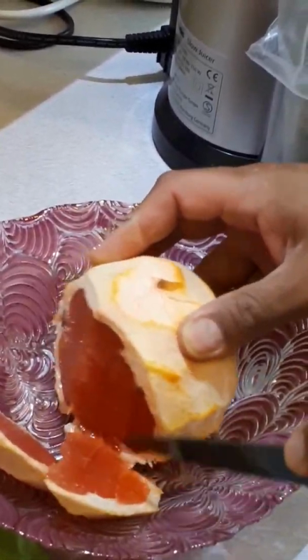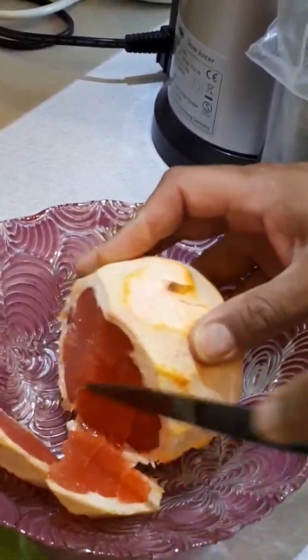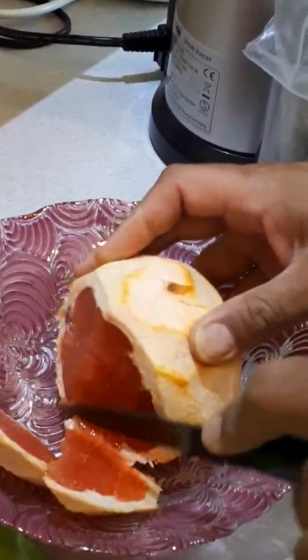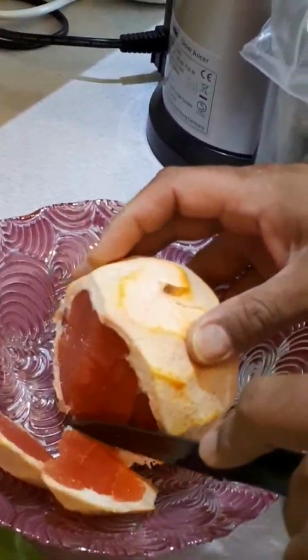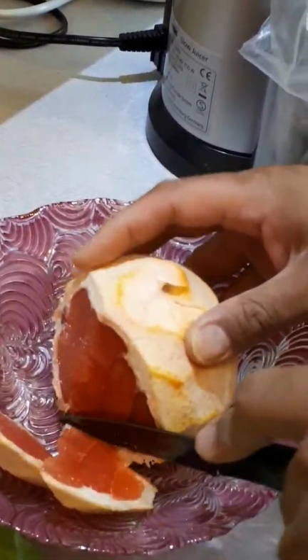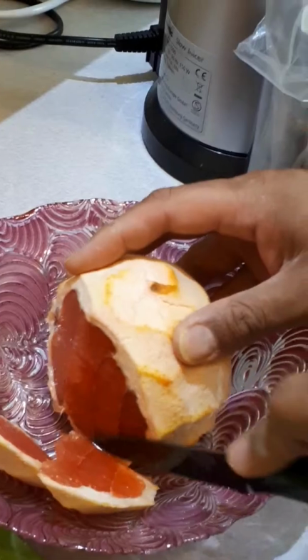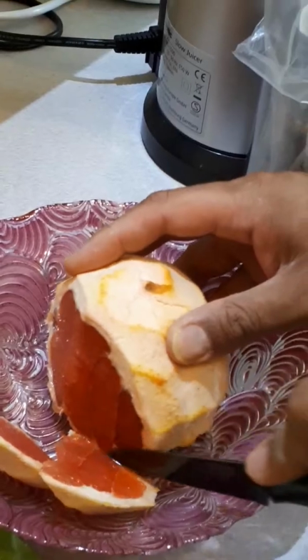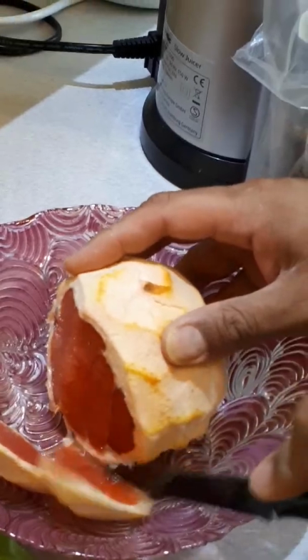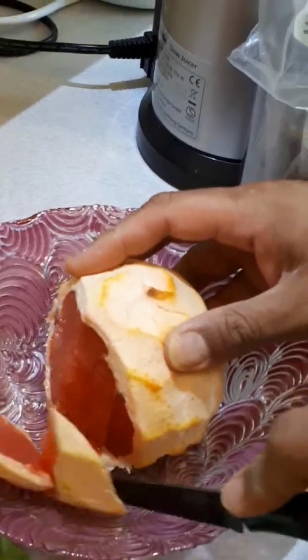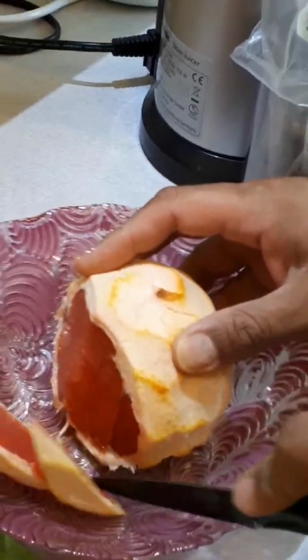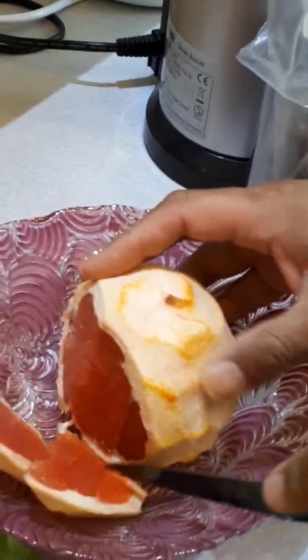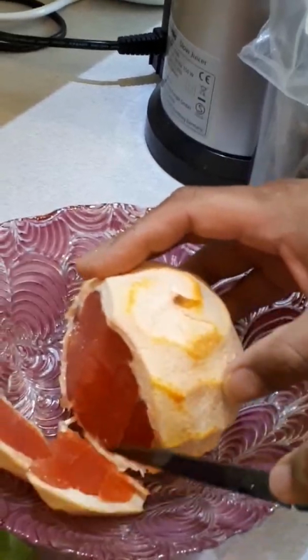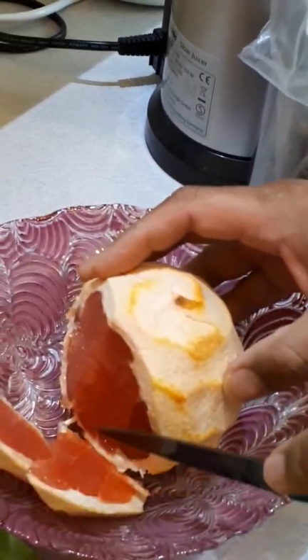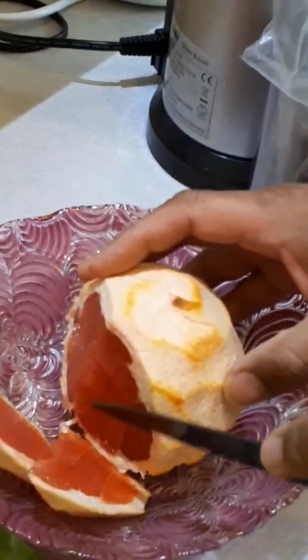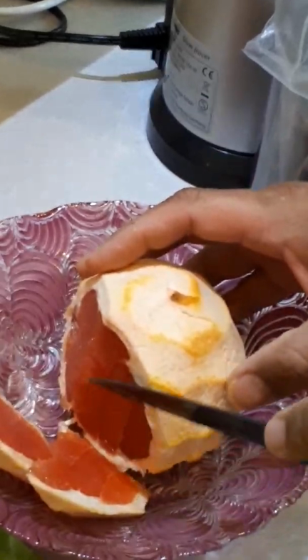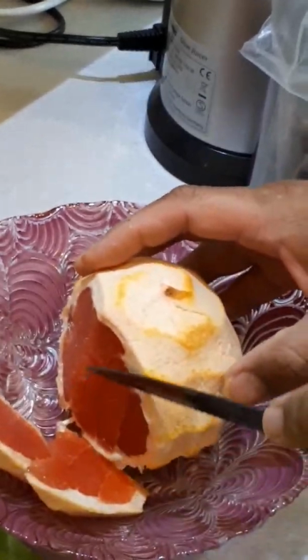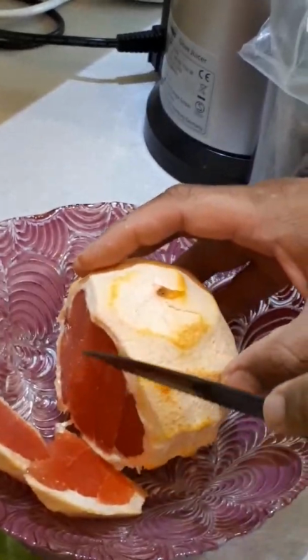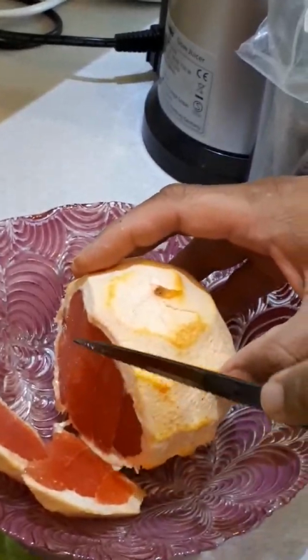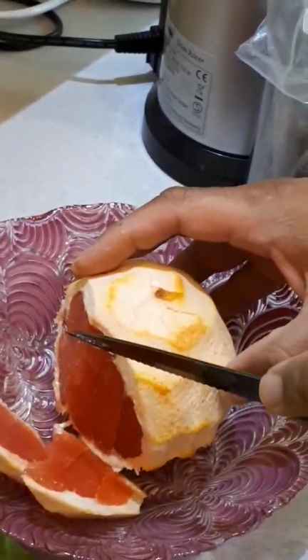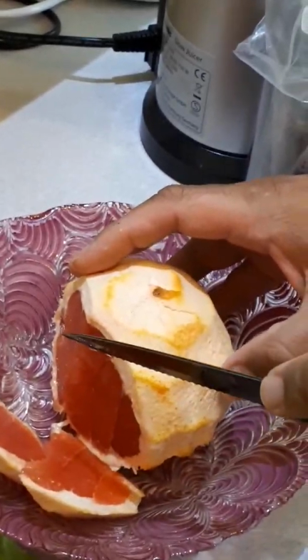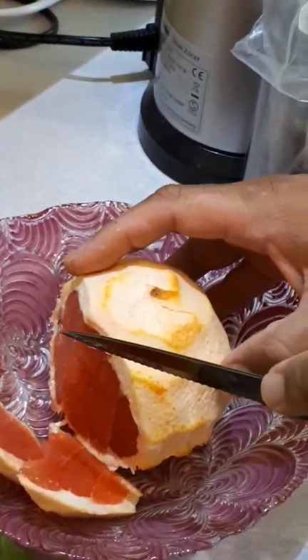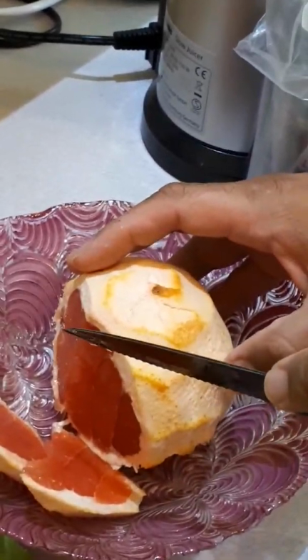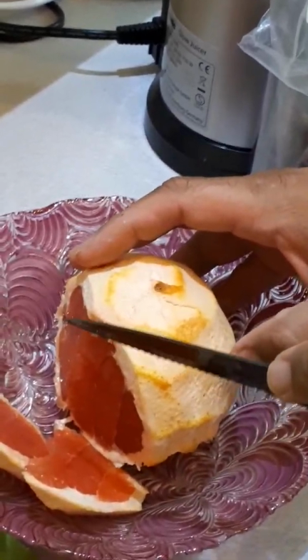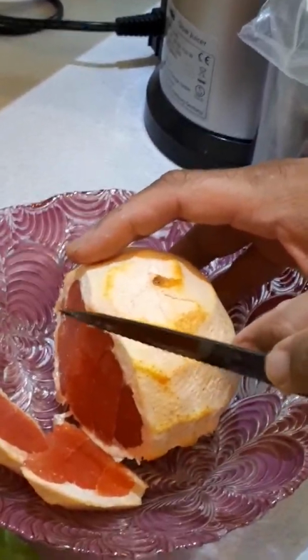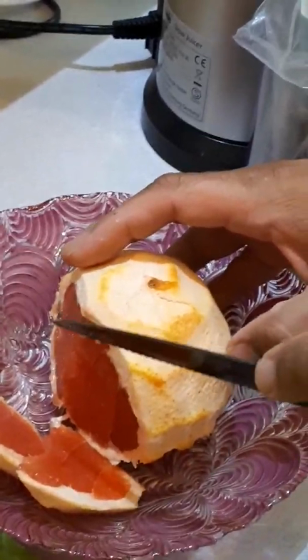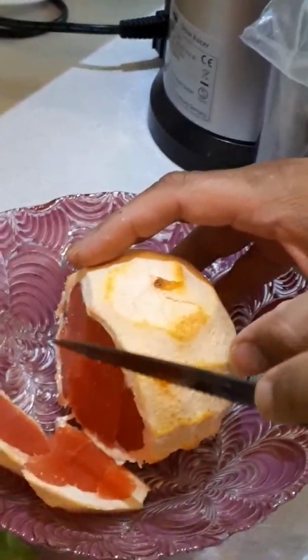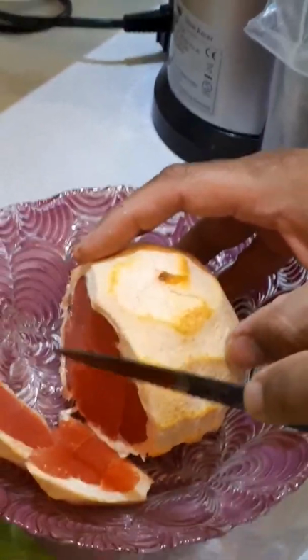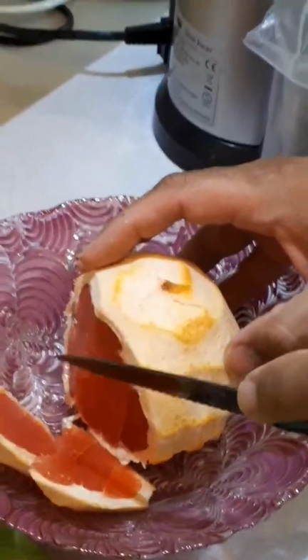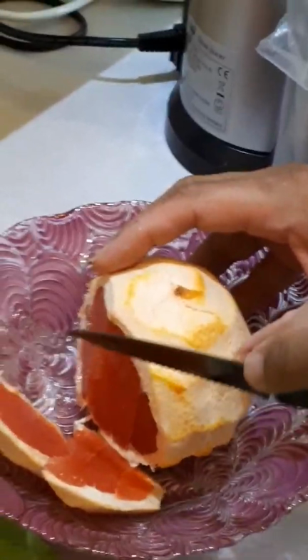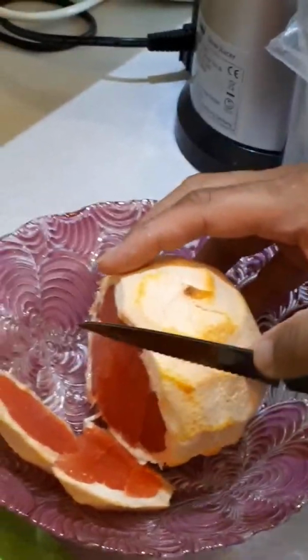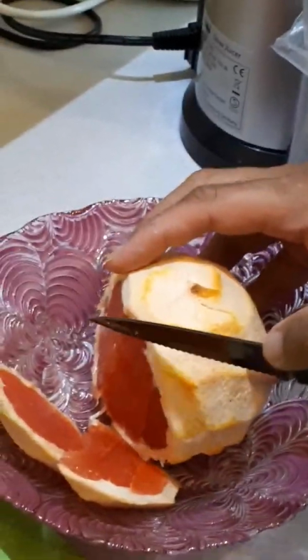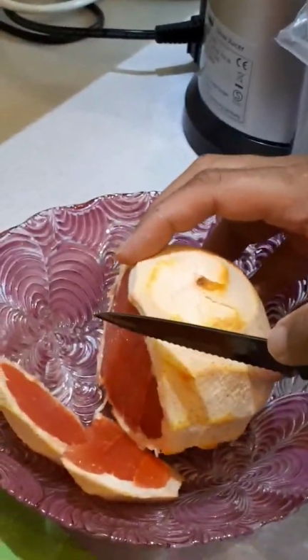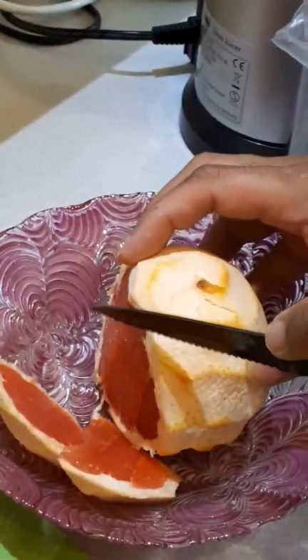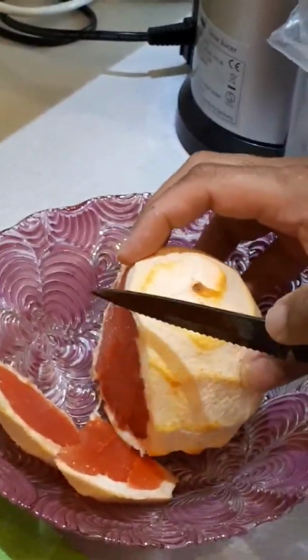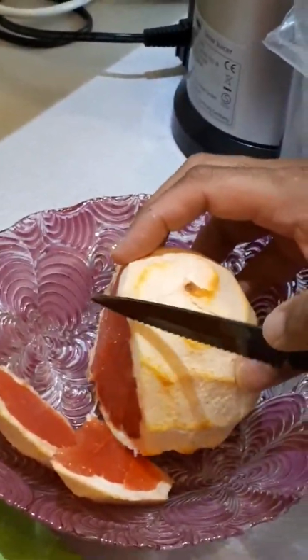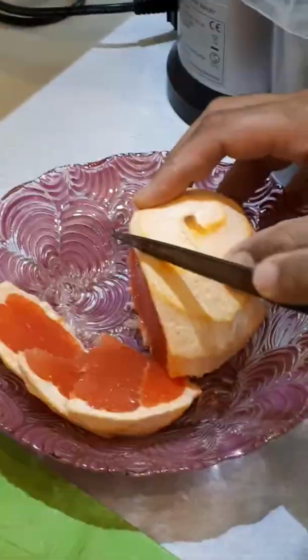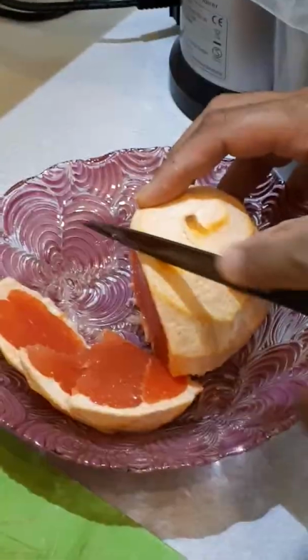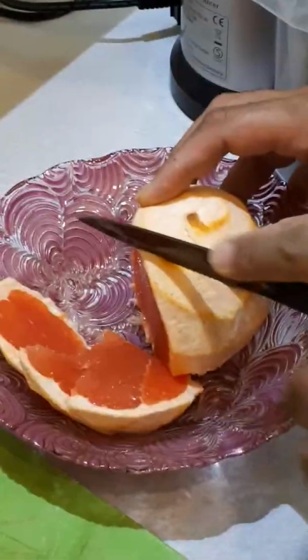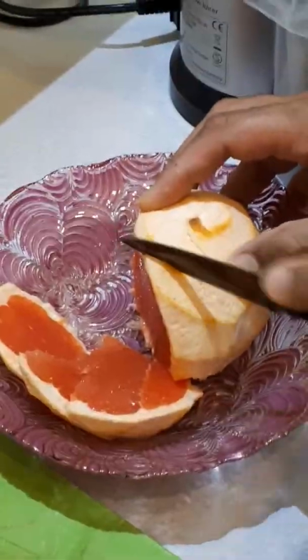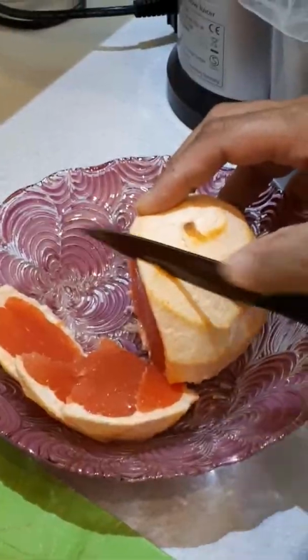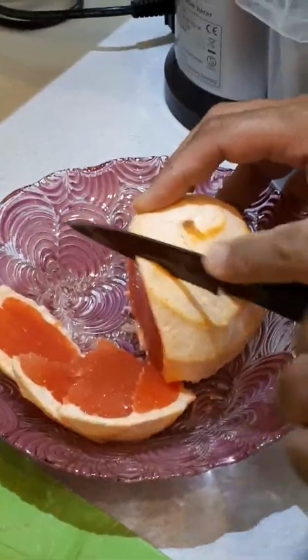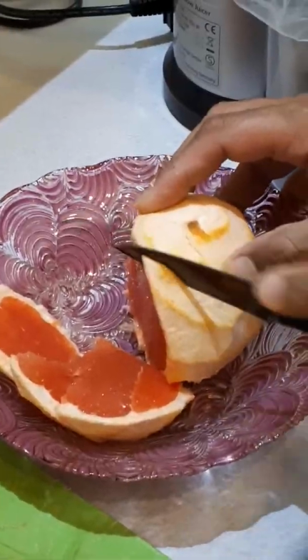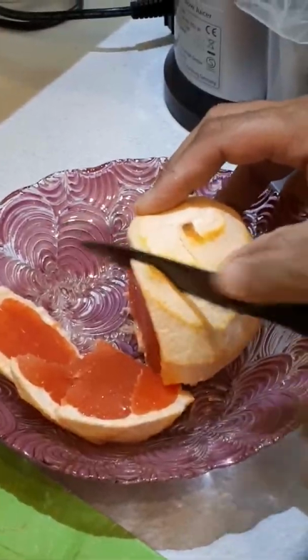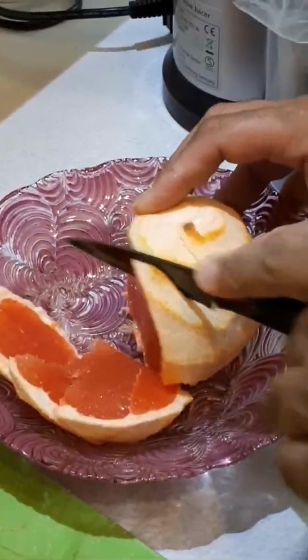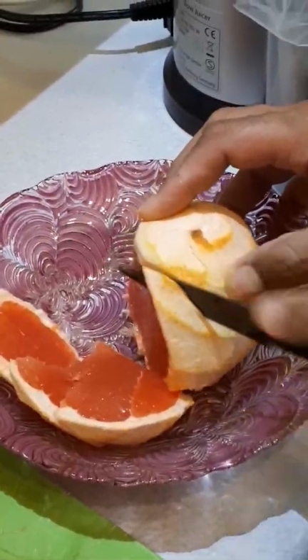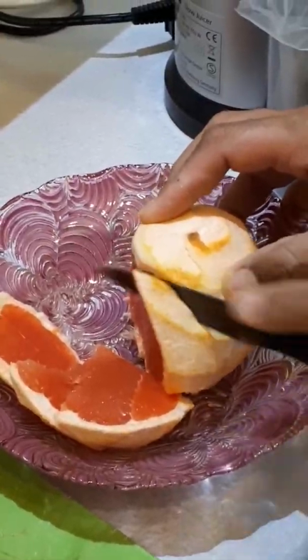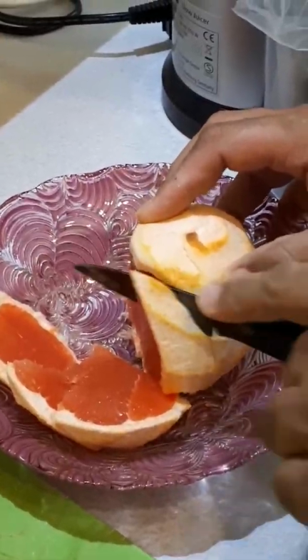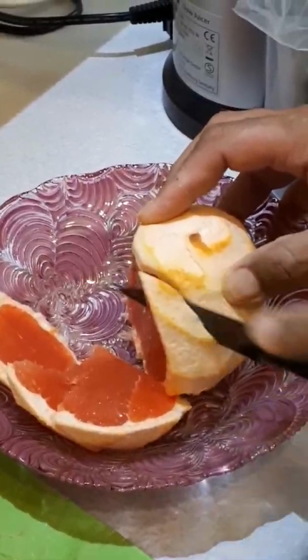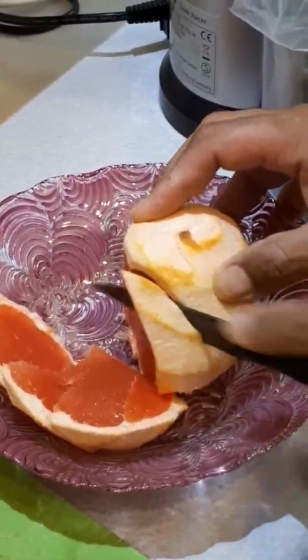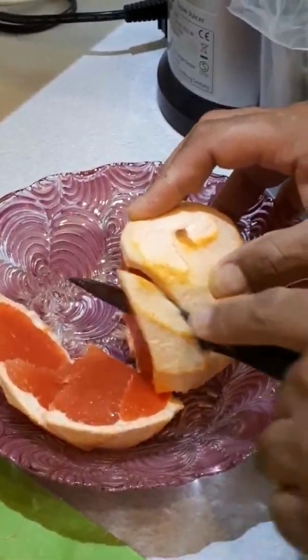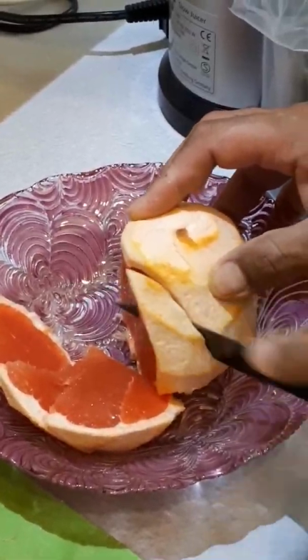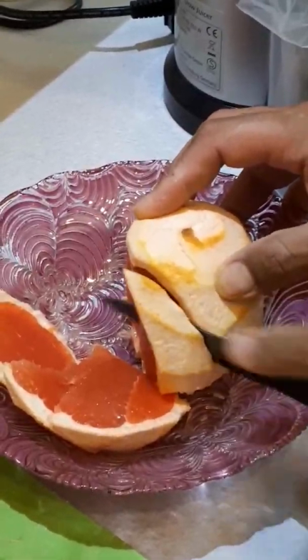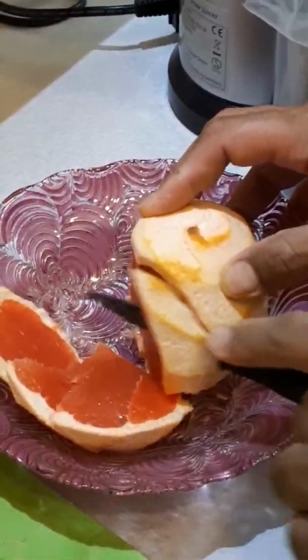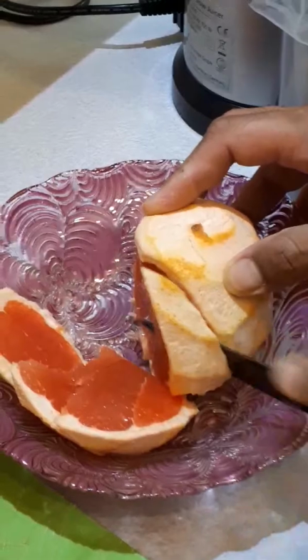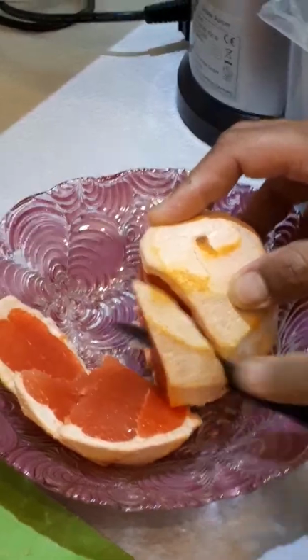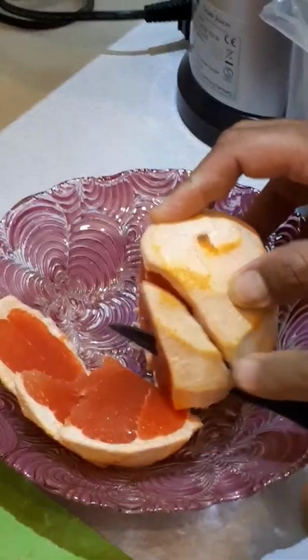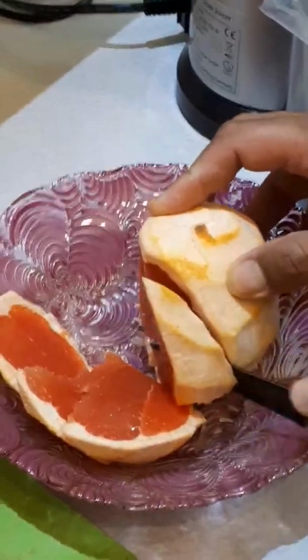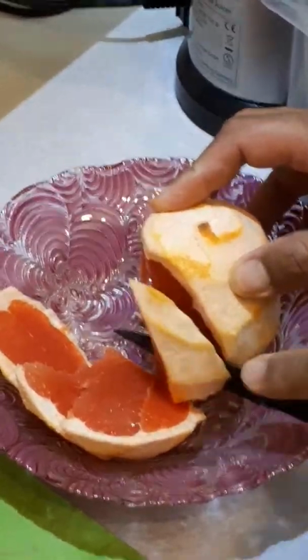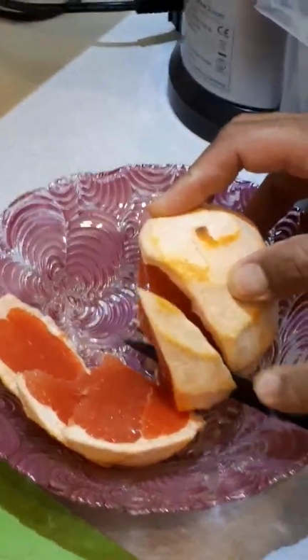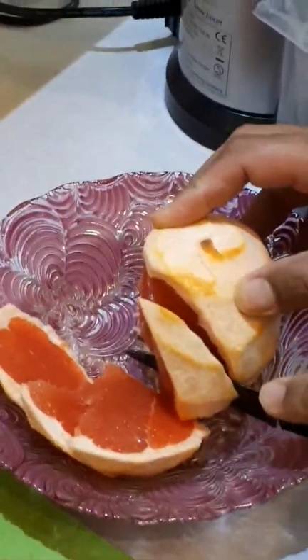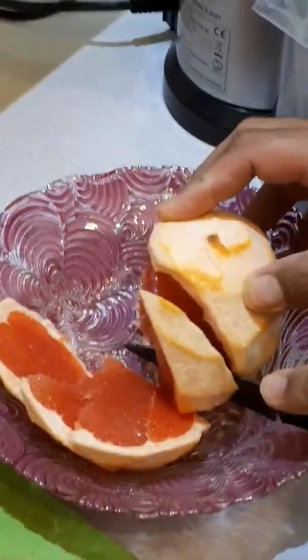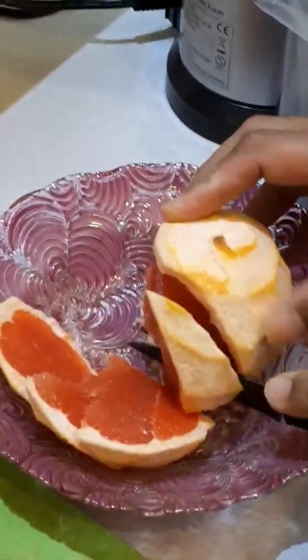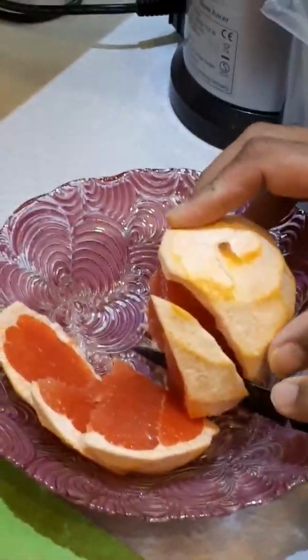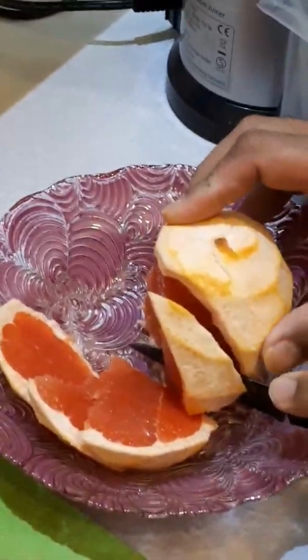This is a pink grapefruit that we're using and it's organic.